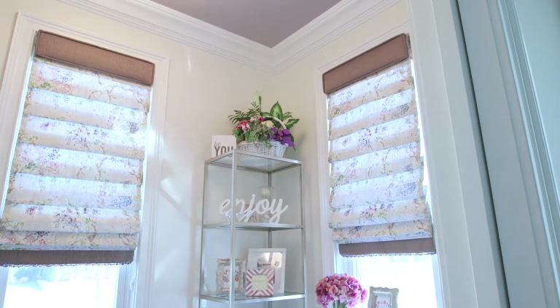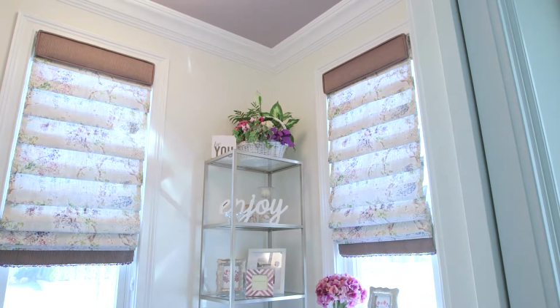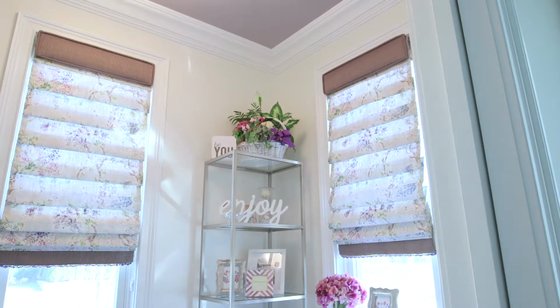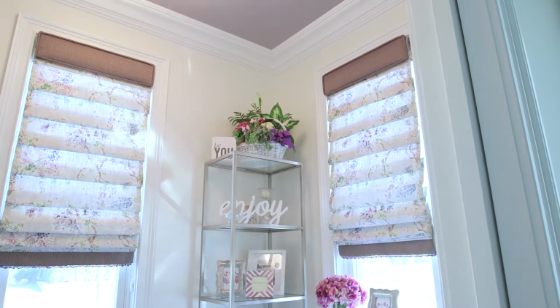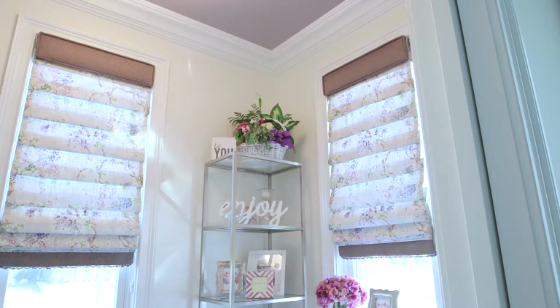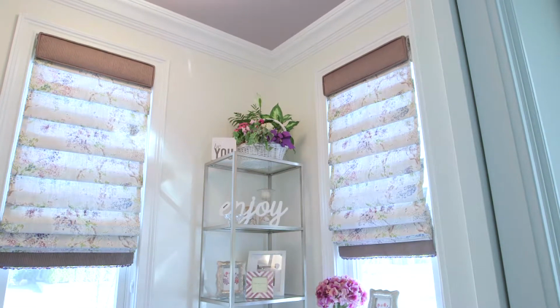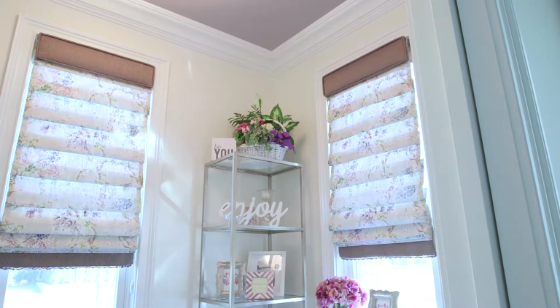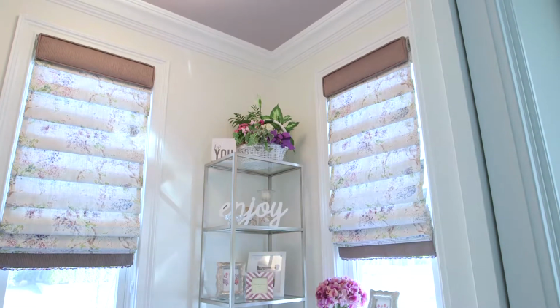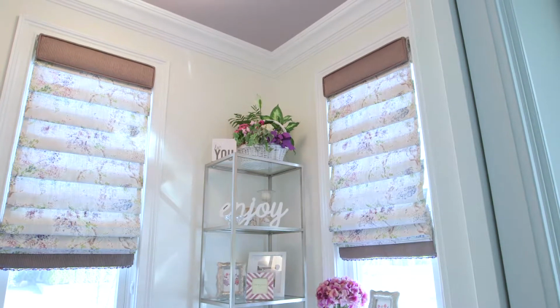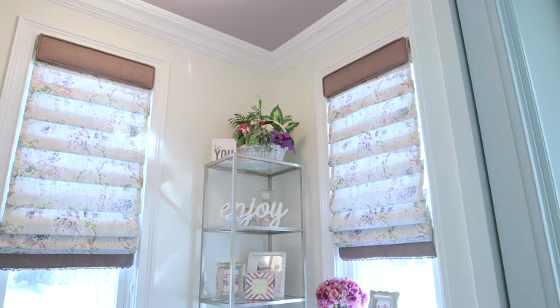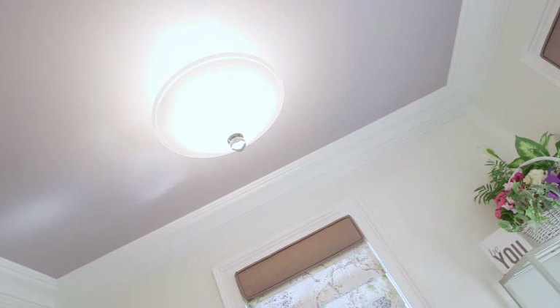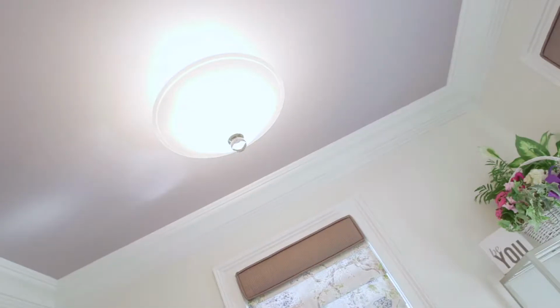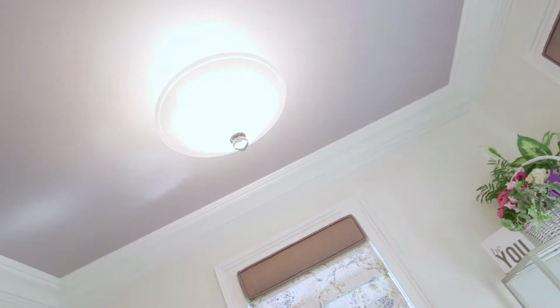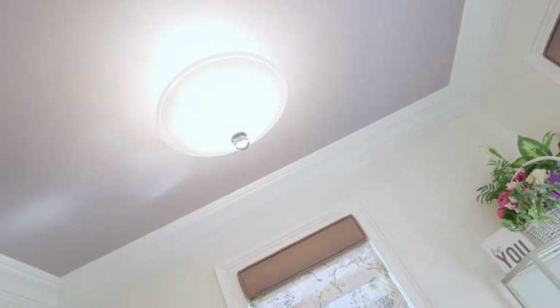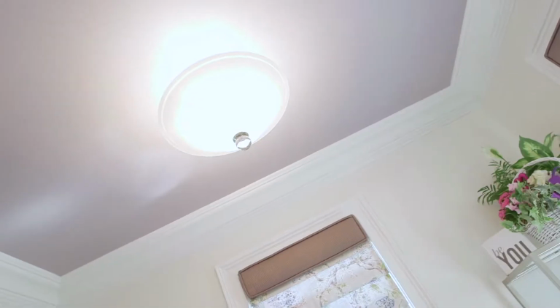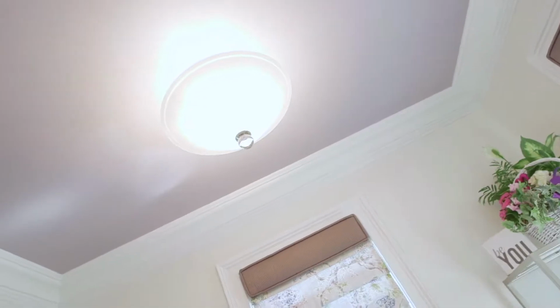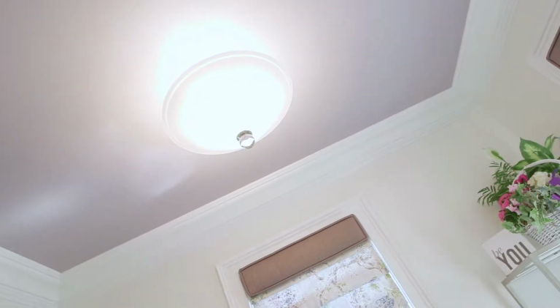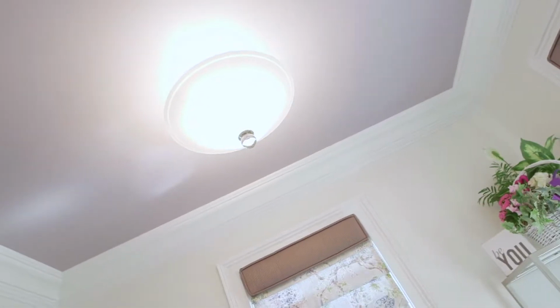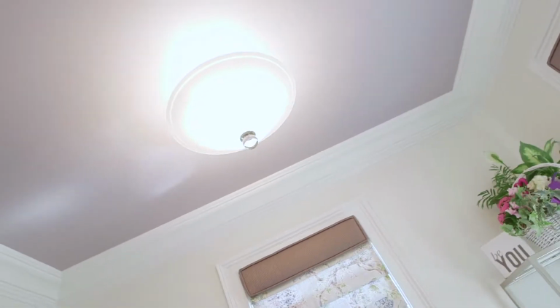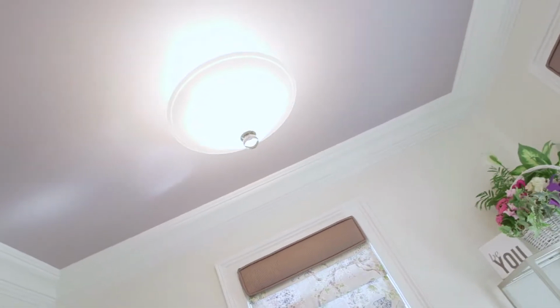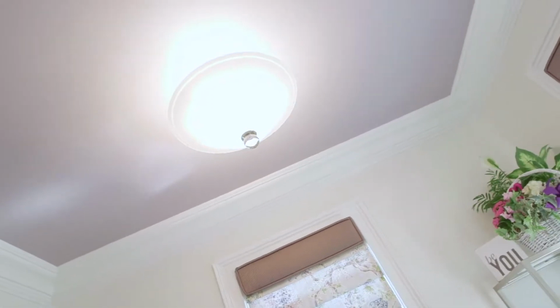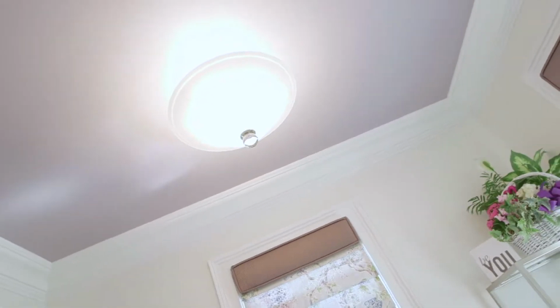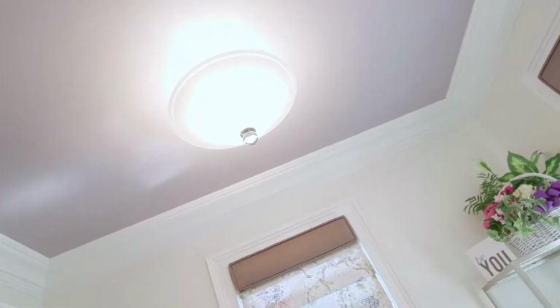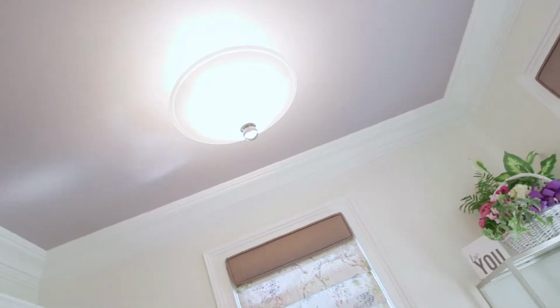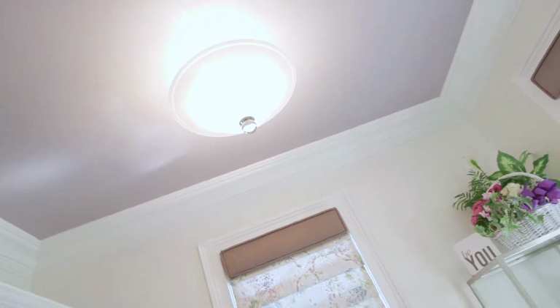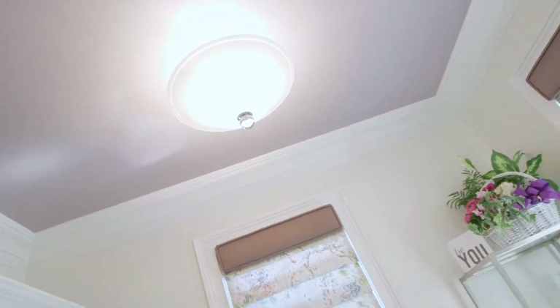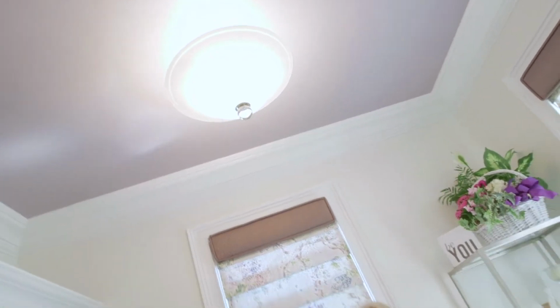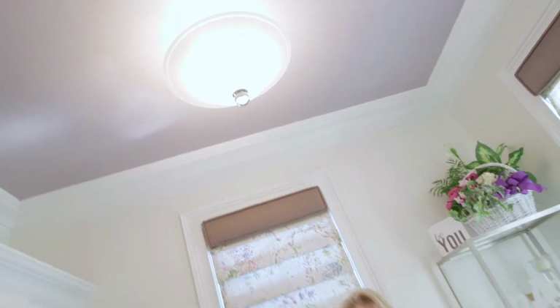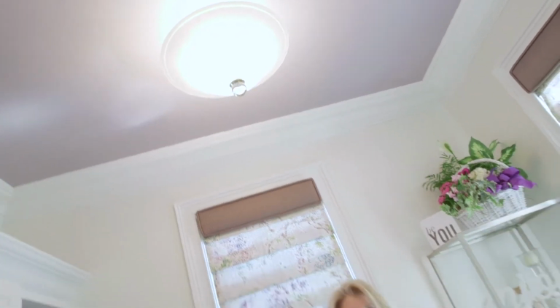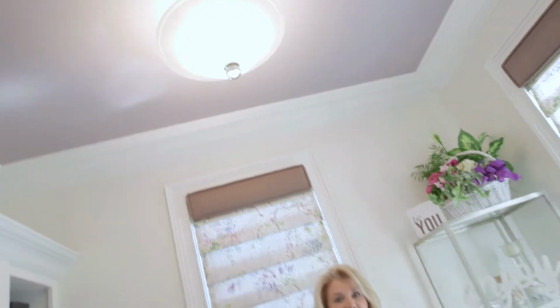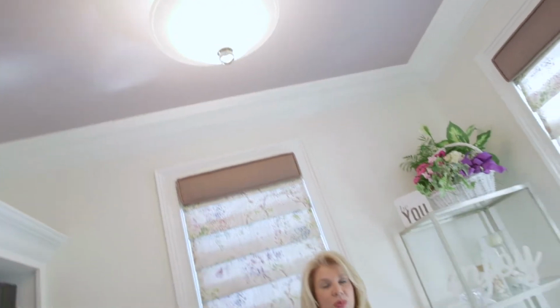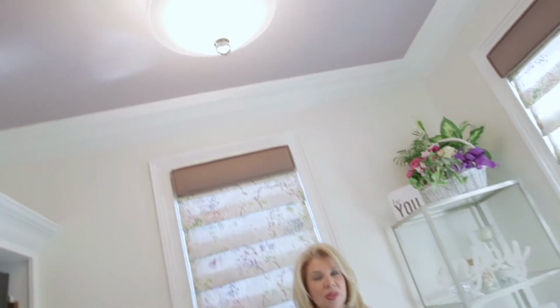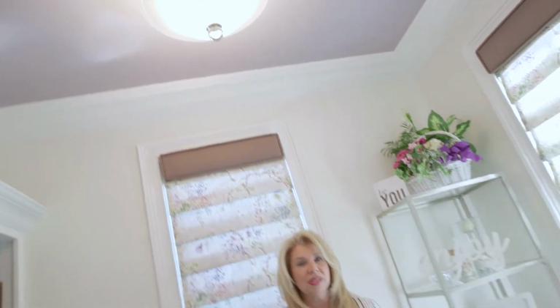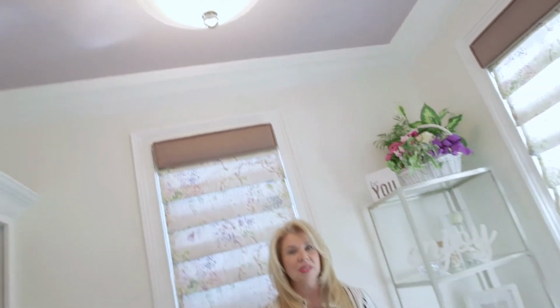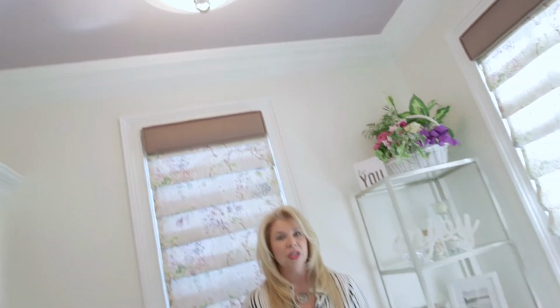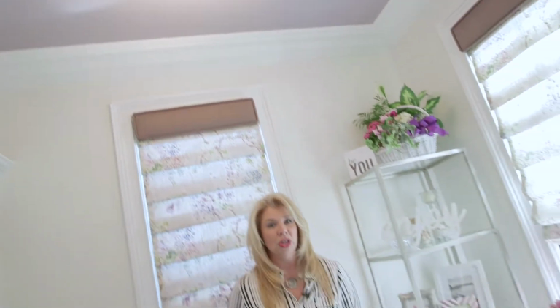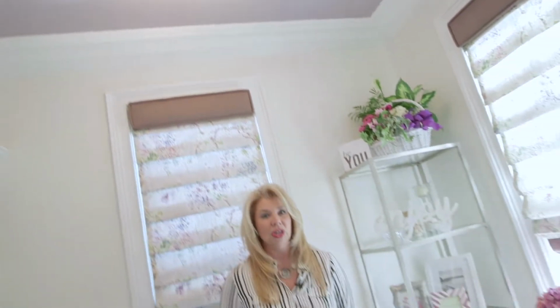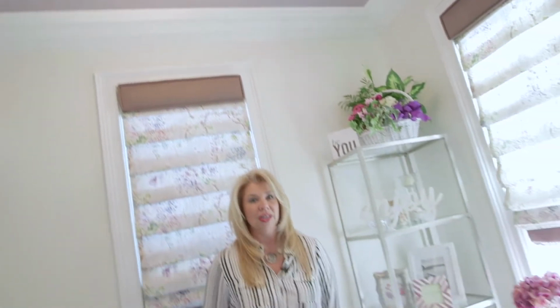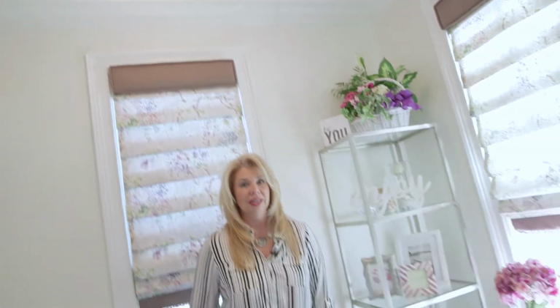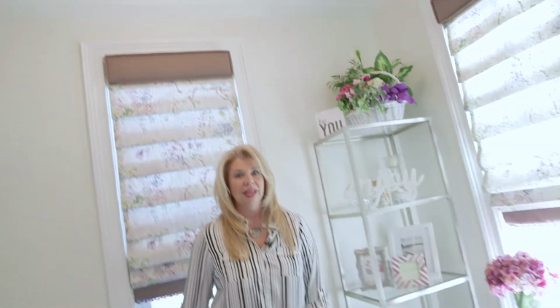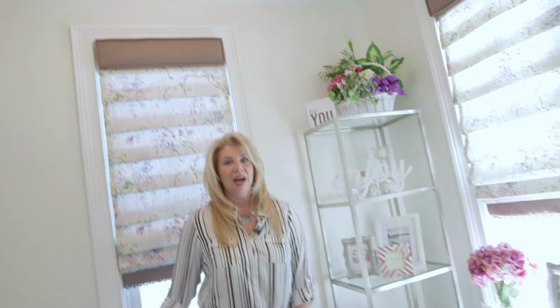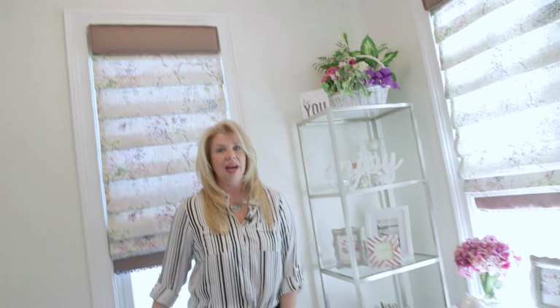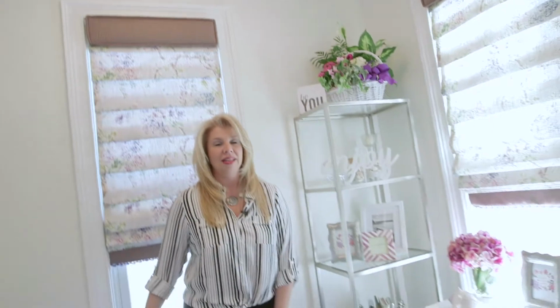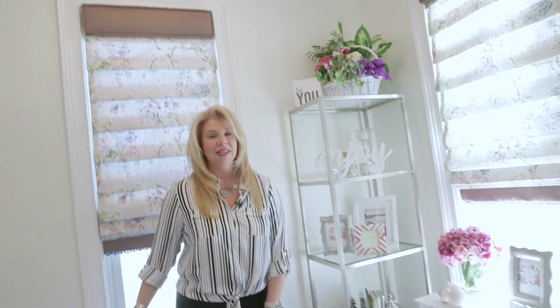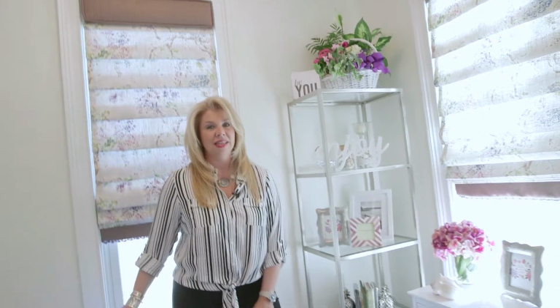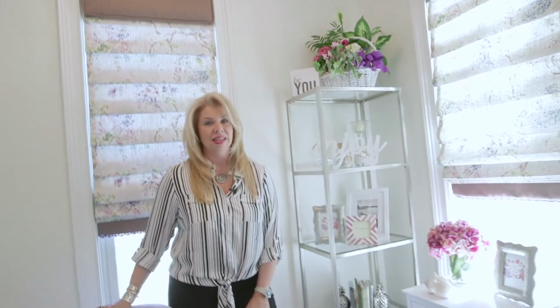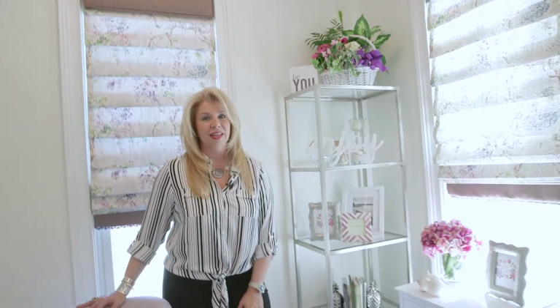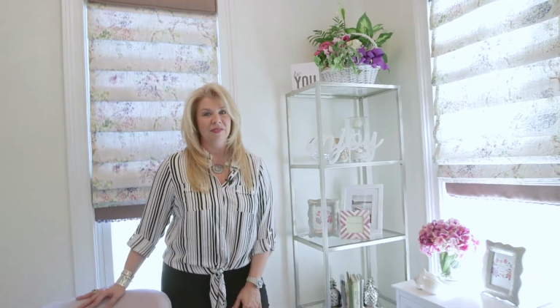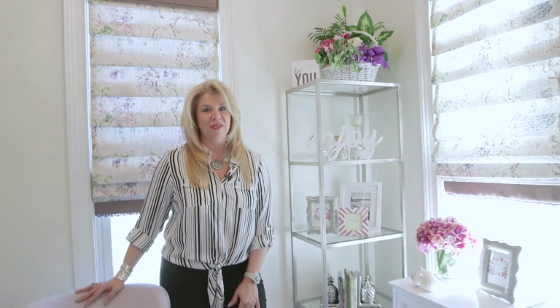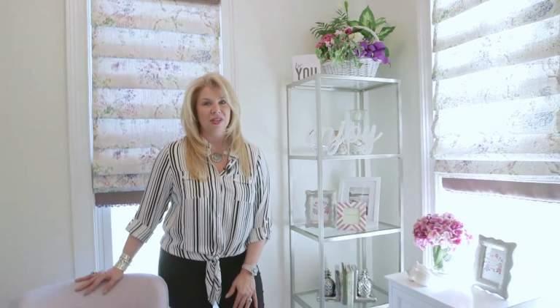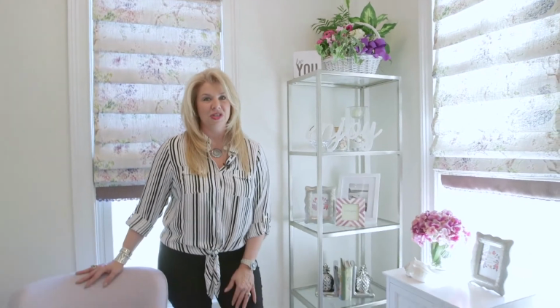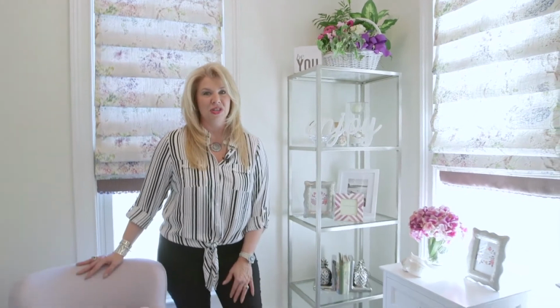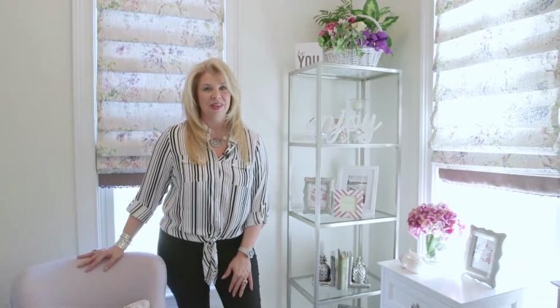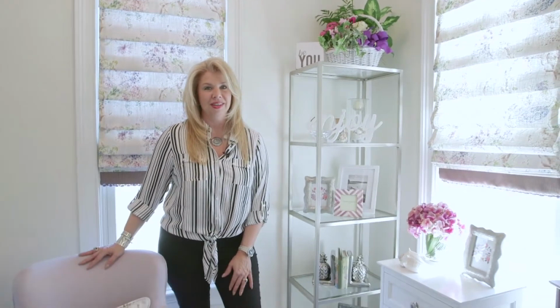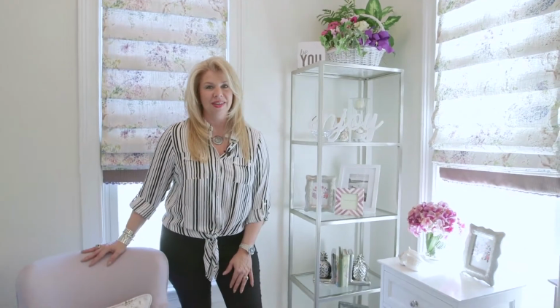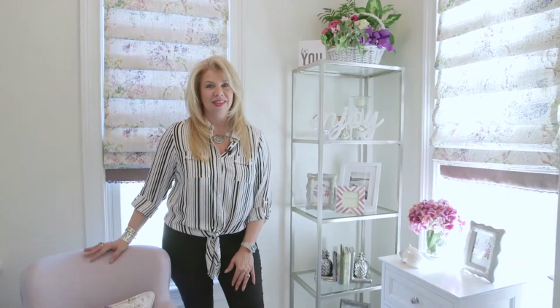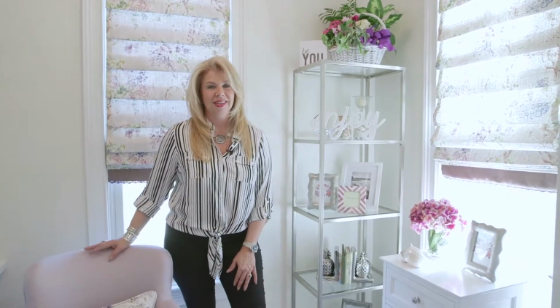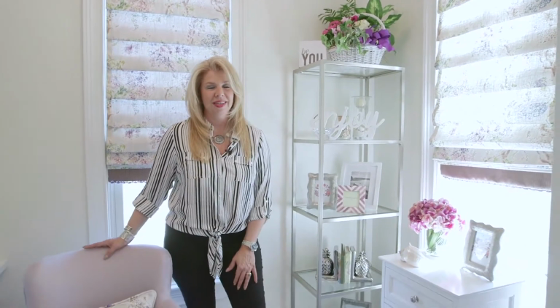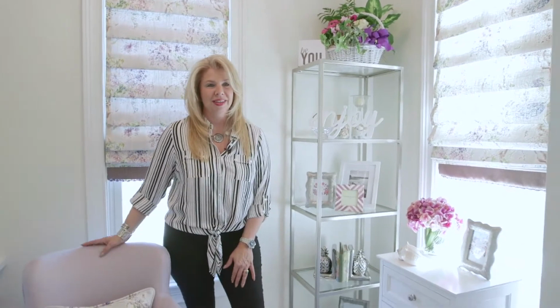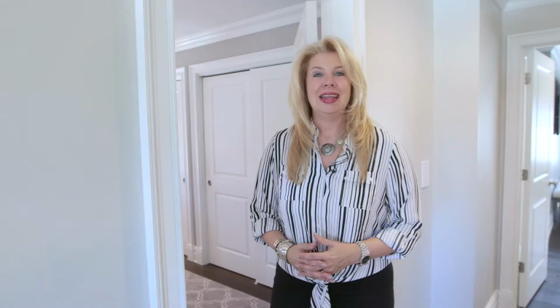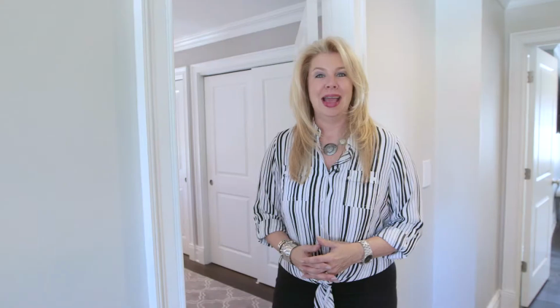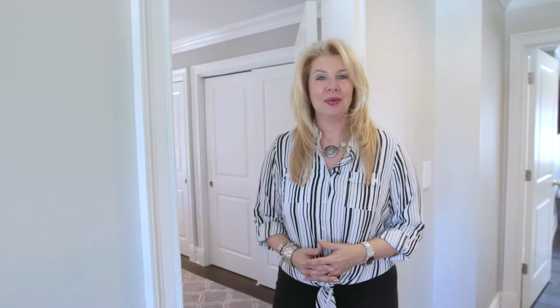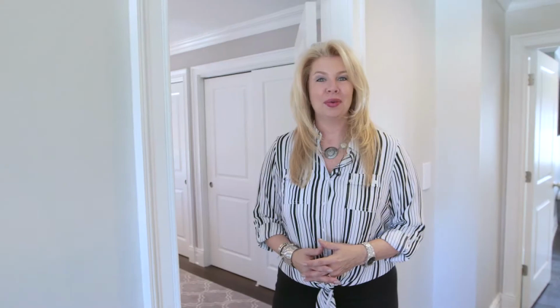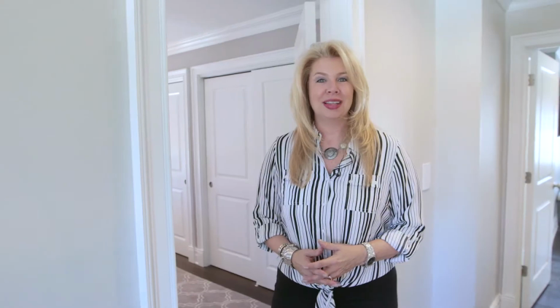Last, and perhaps my most favorite thing in this room, is the ceiling. We carried the purple color to add a little pop, and kept the glass and crystal look on the ceiling fixture.